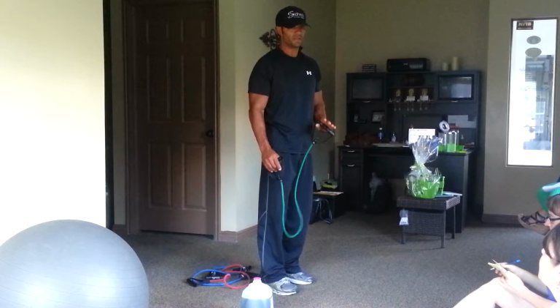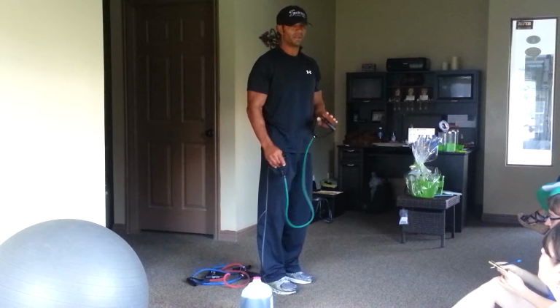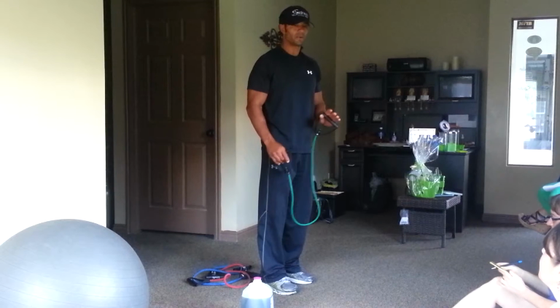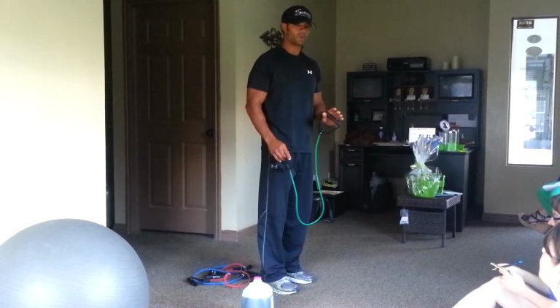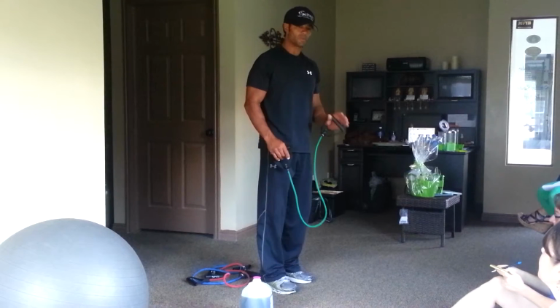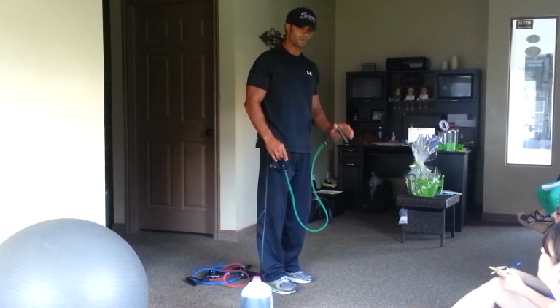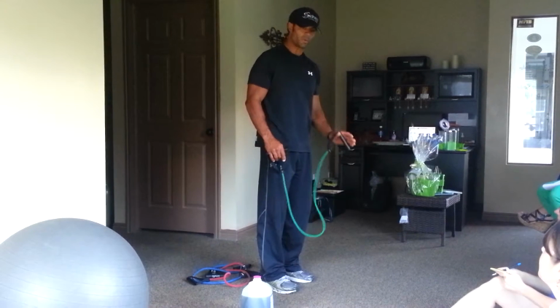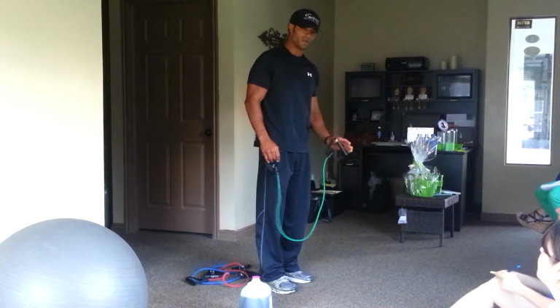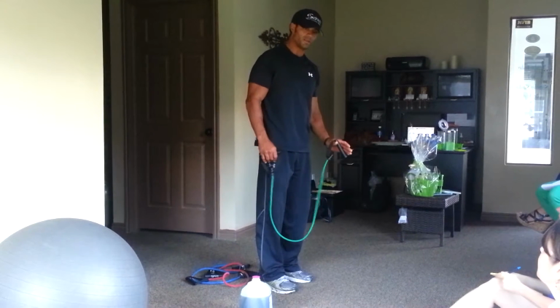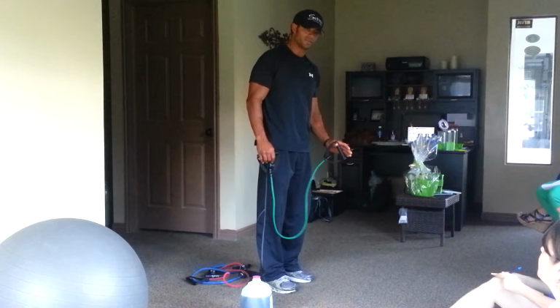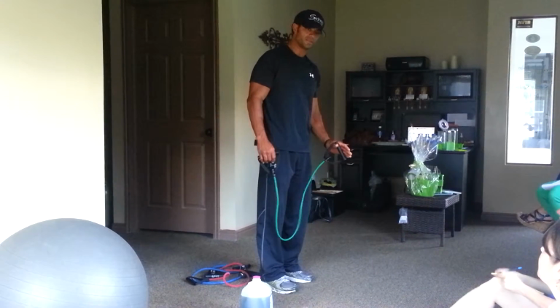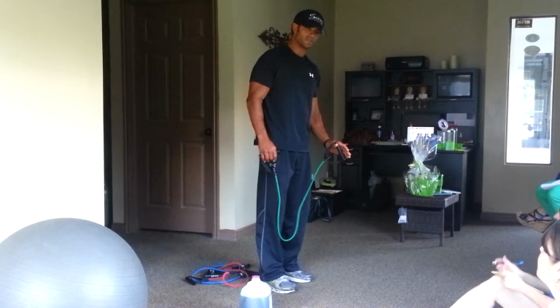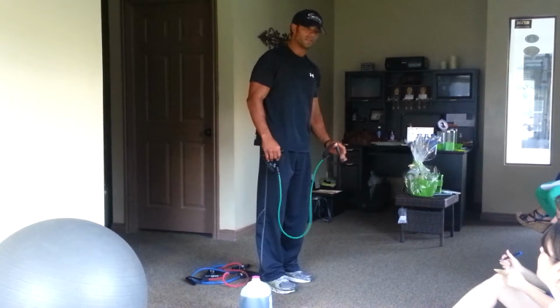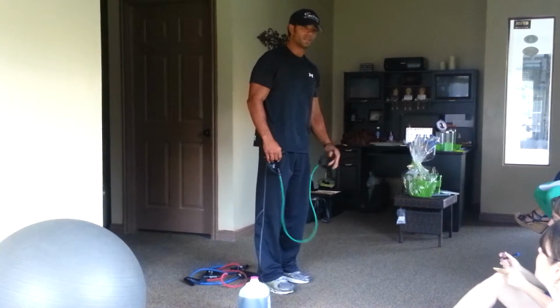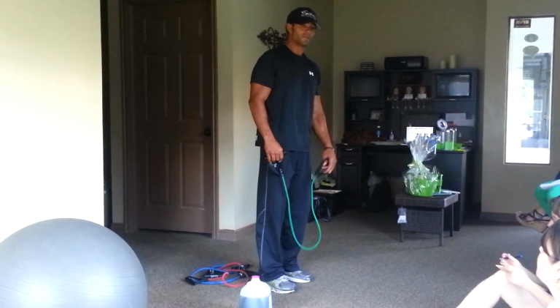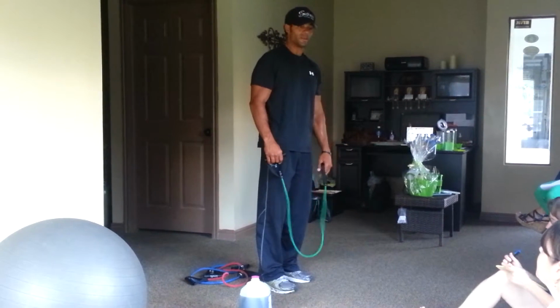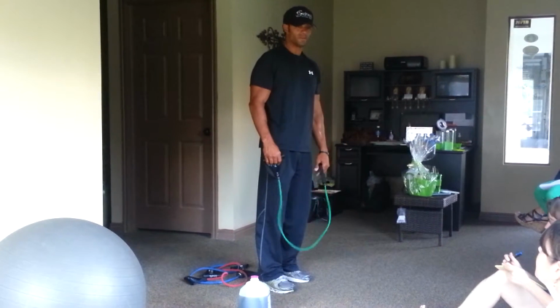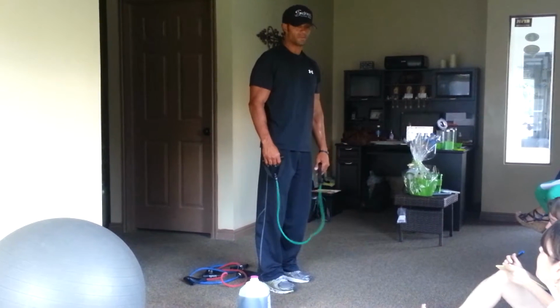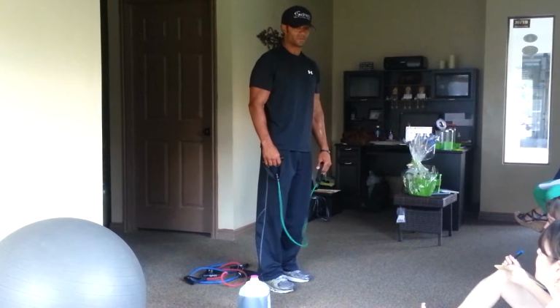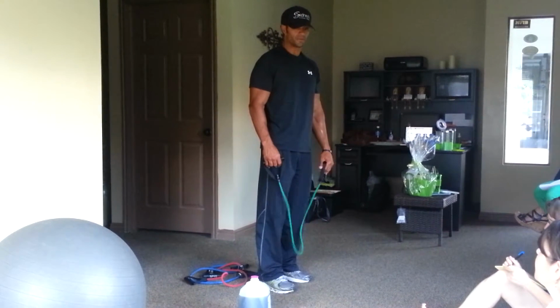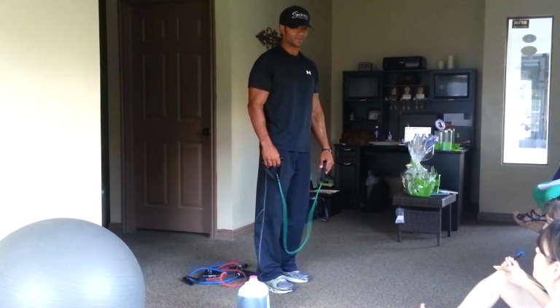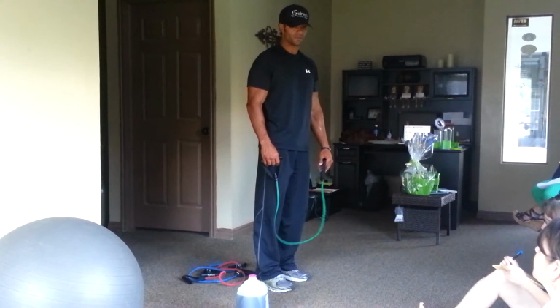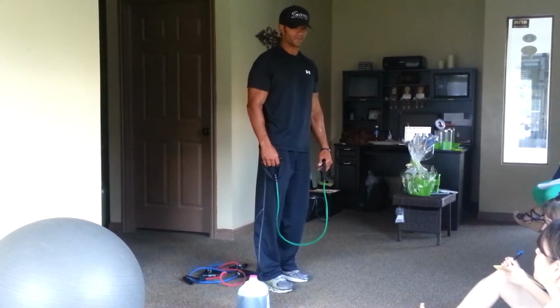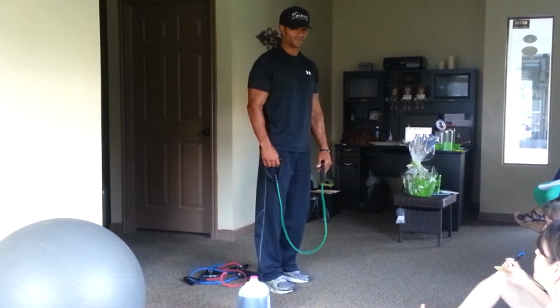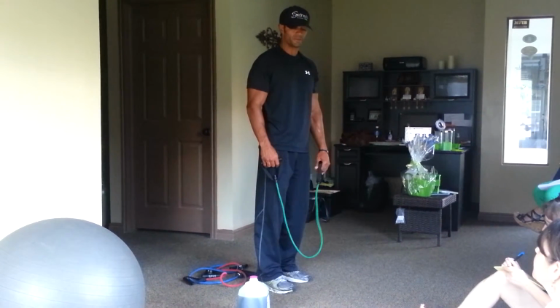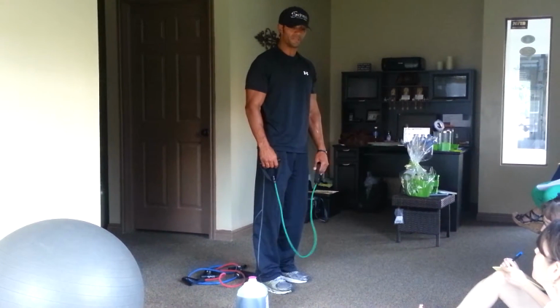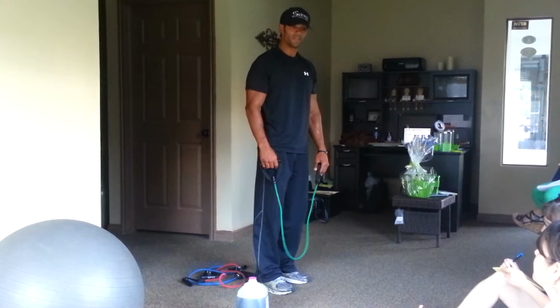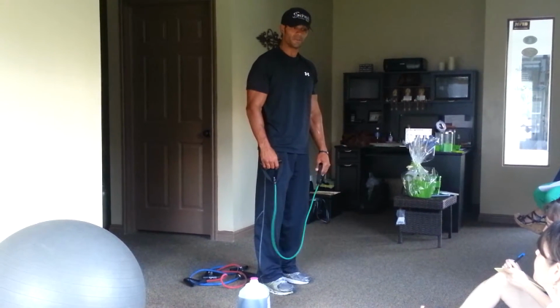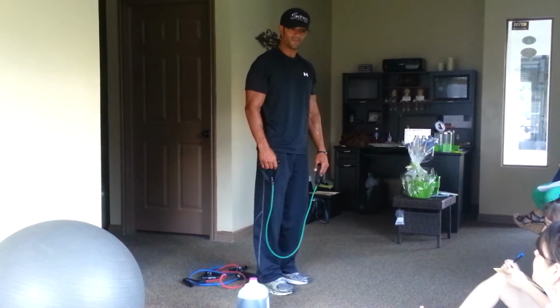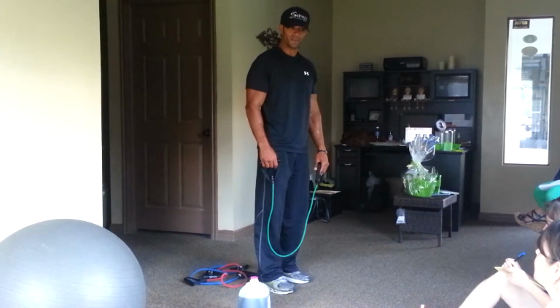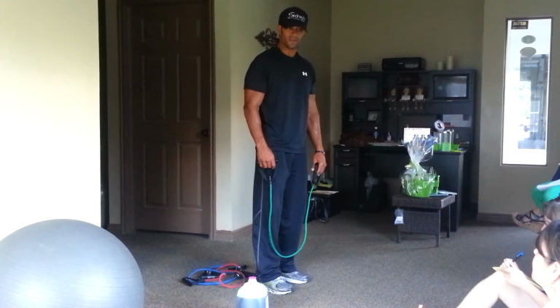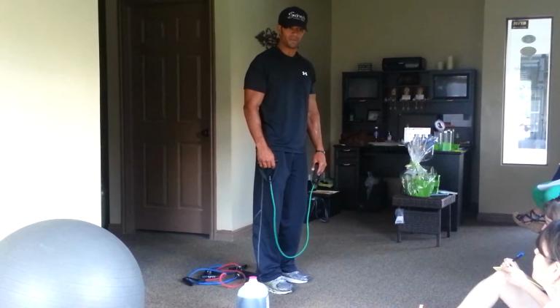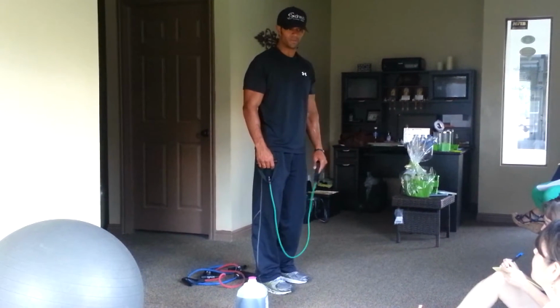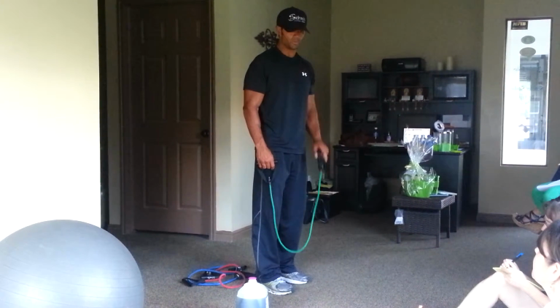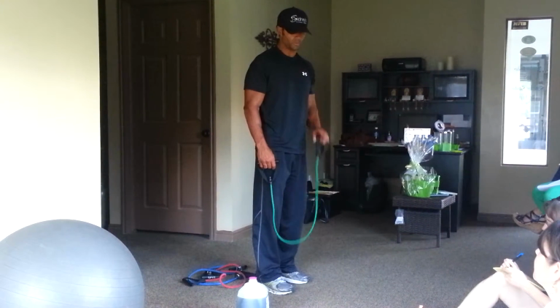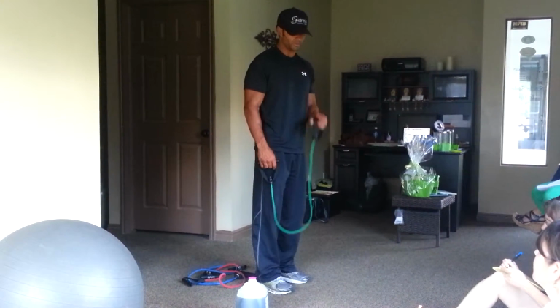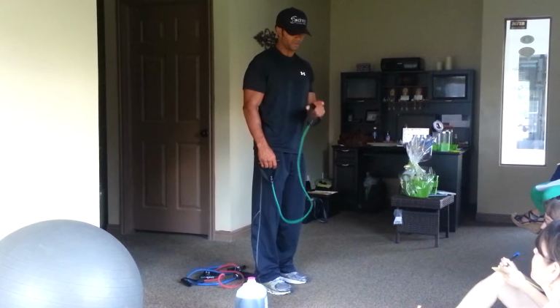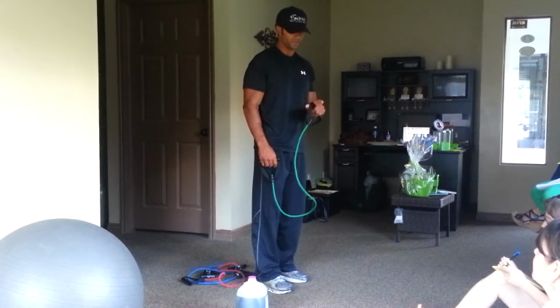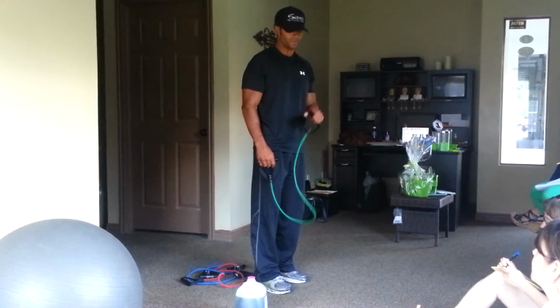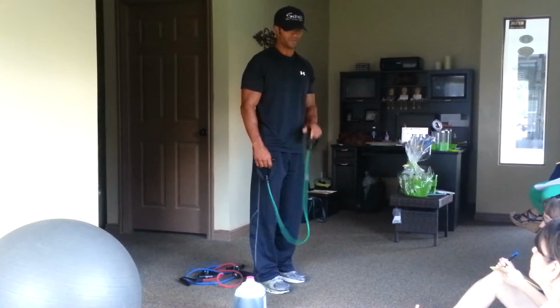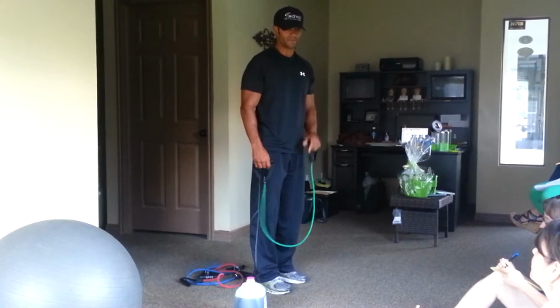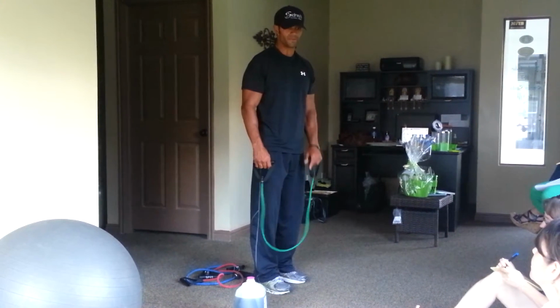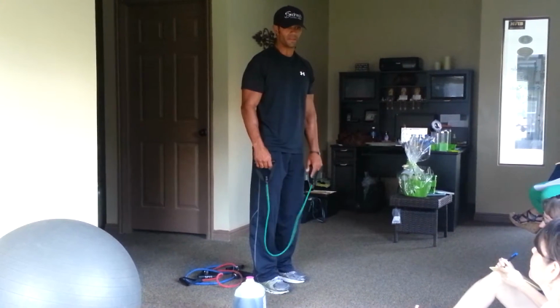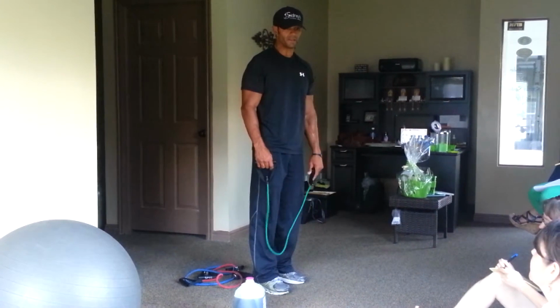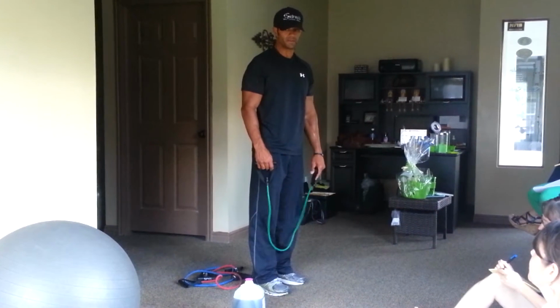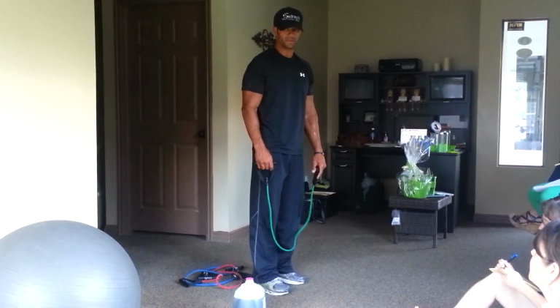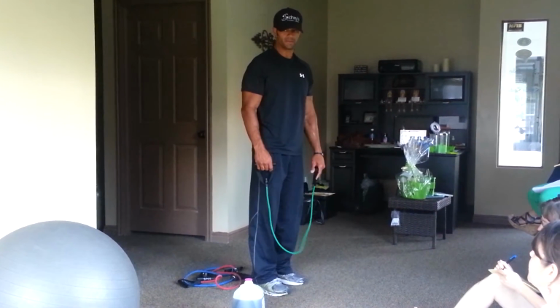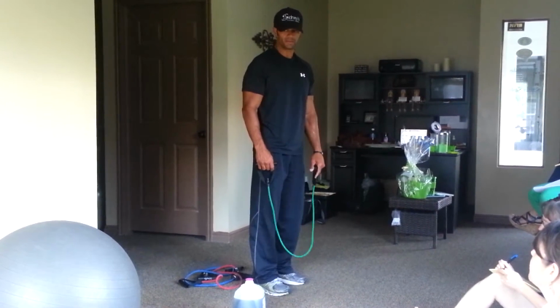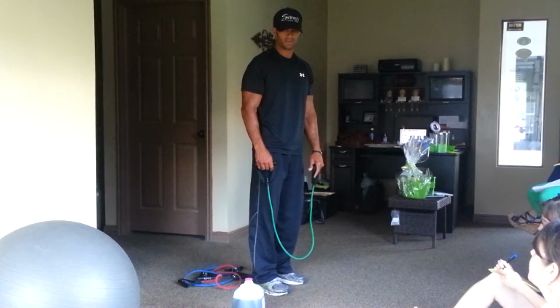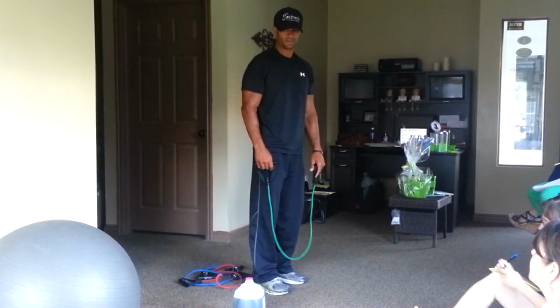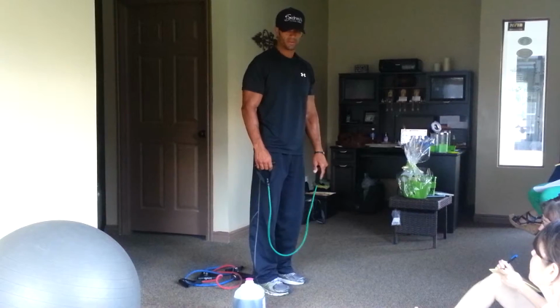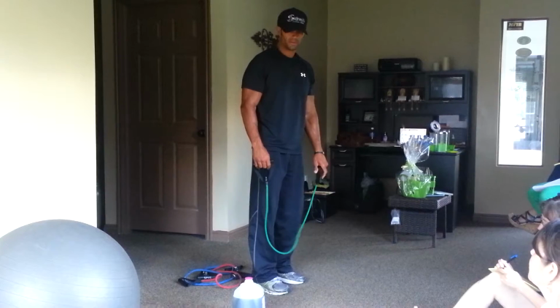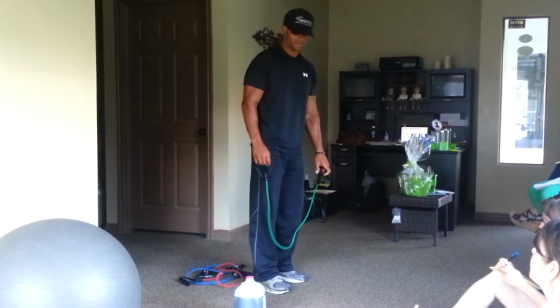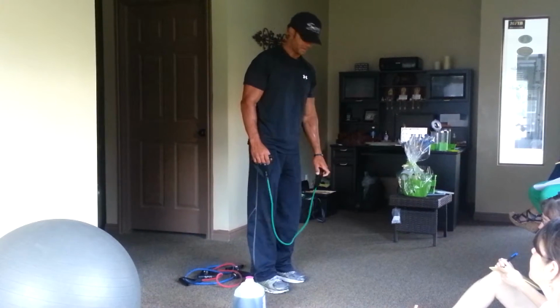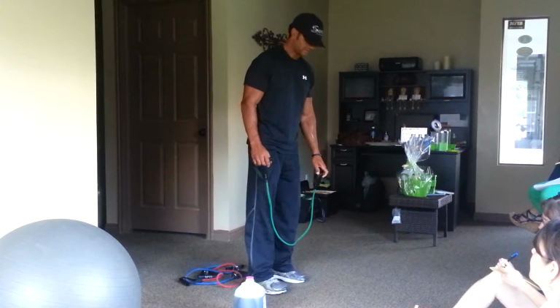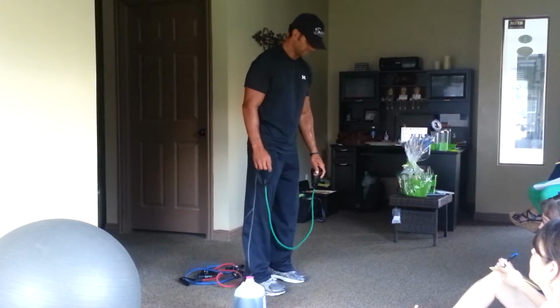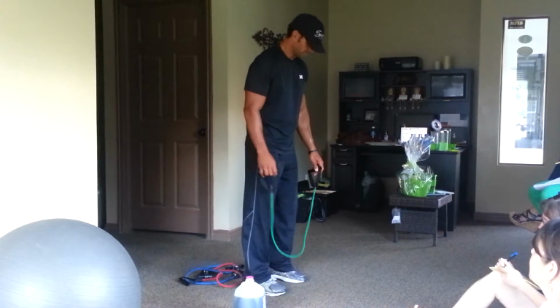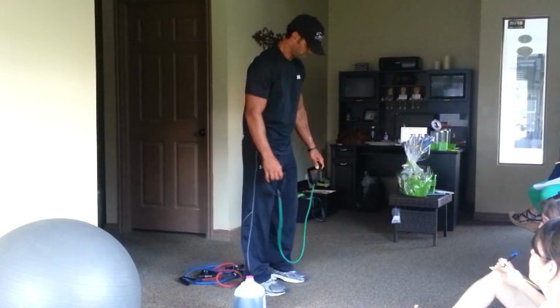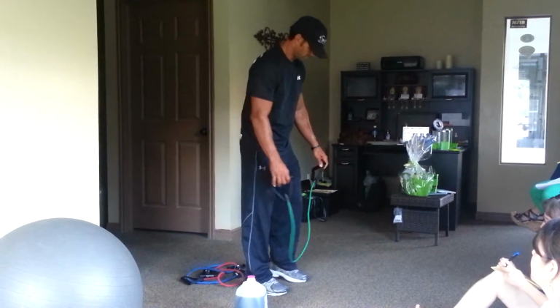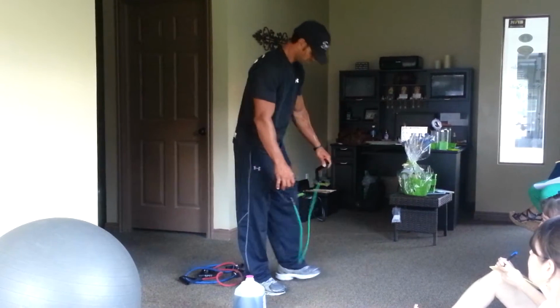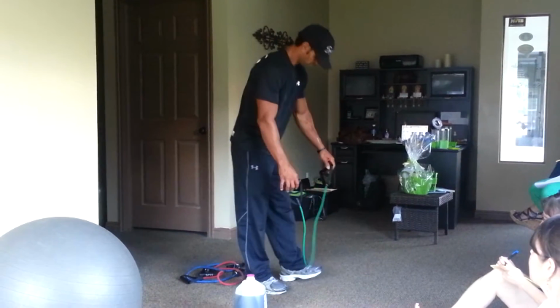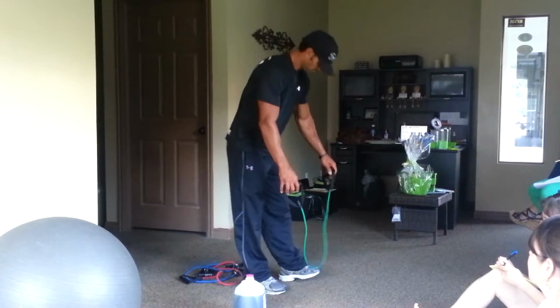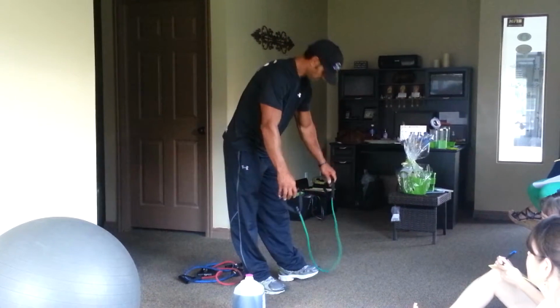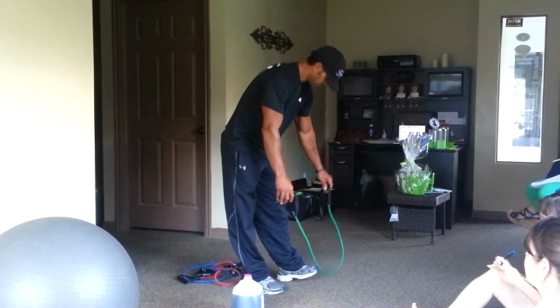How do I work my quads? You want to look at all those areas. Inner thigh - we will talk about inner thigh. That's a really important target area.